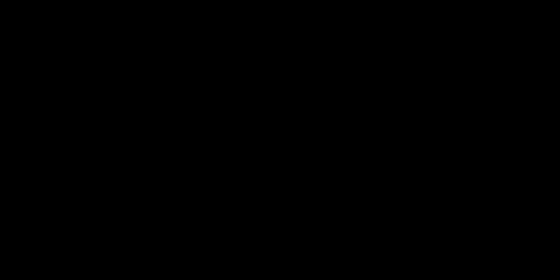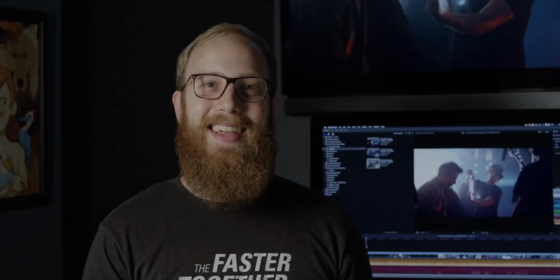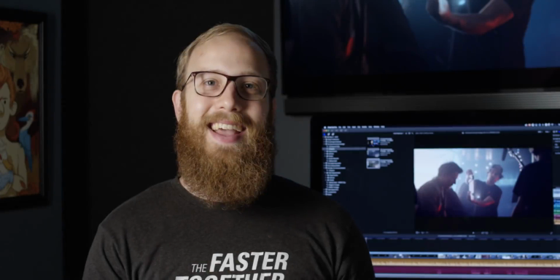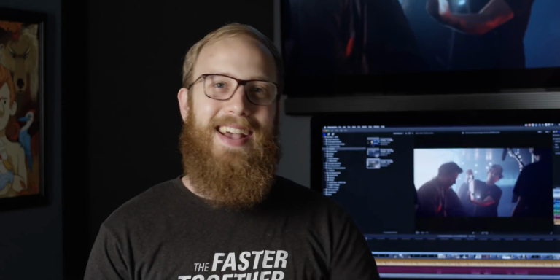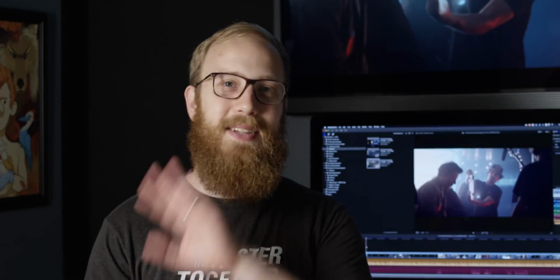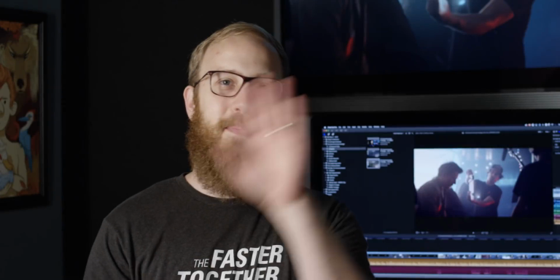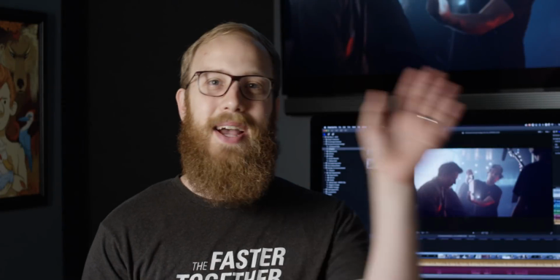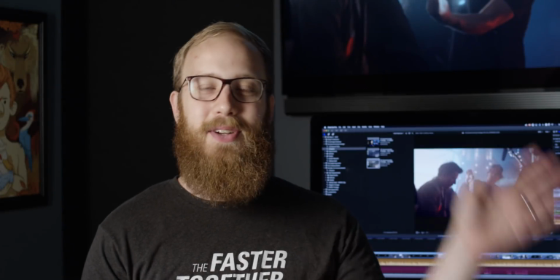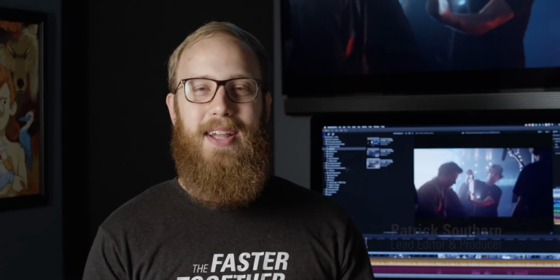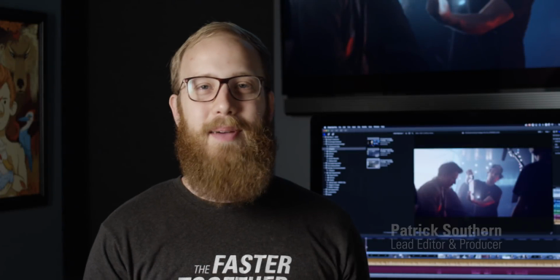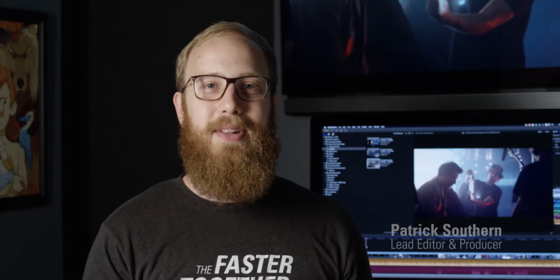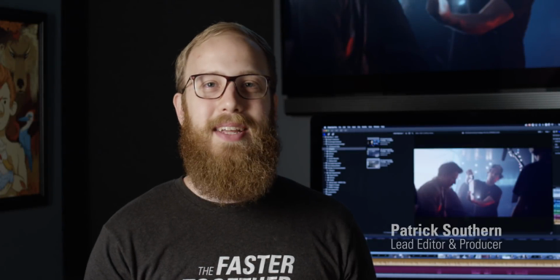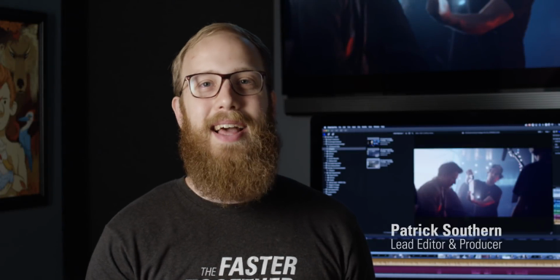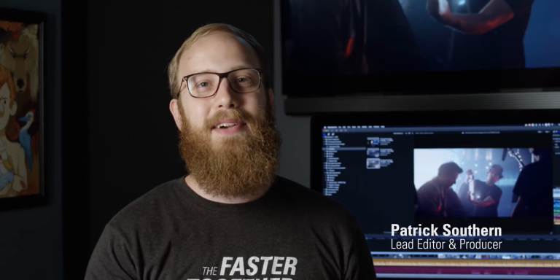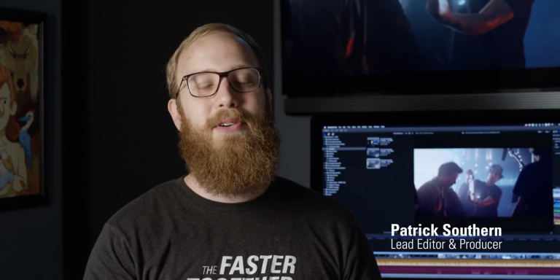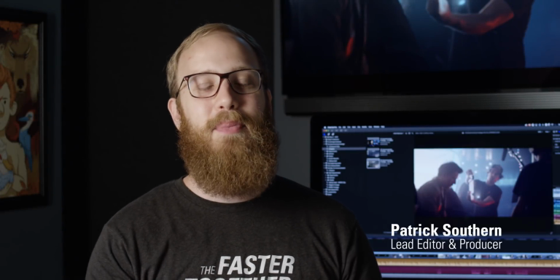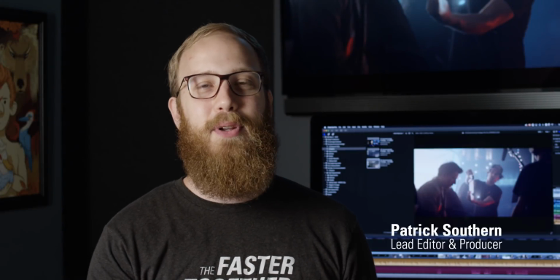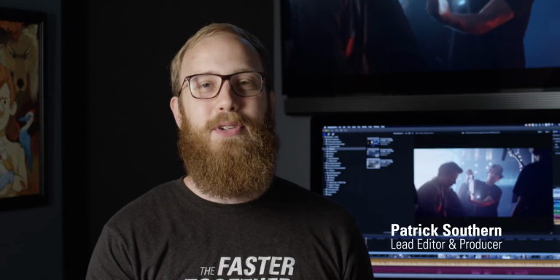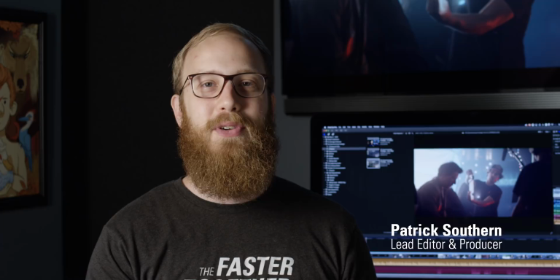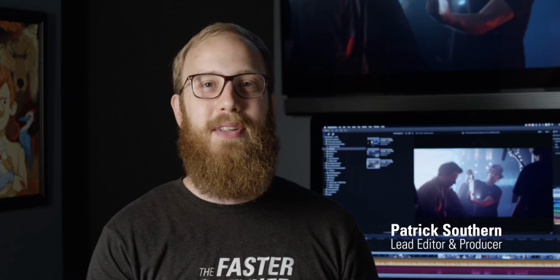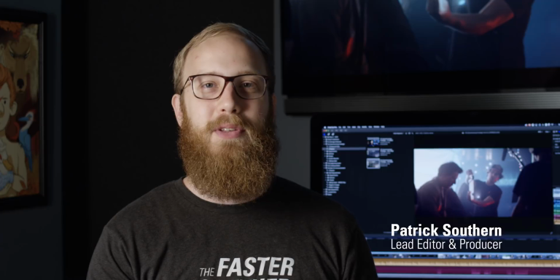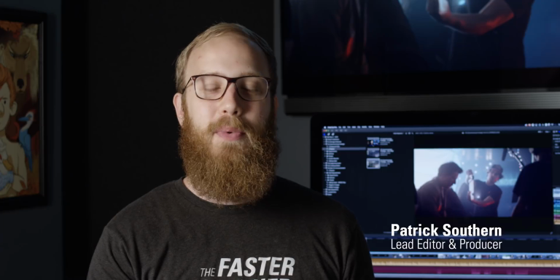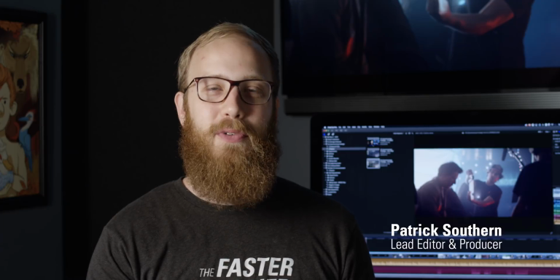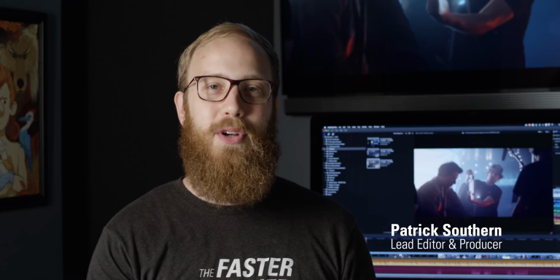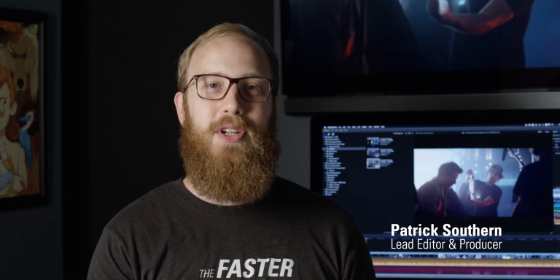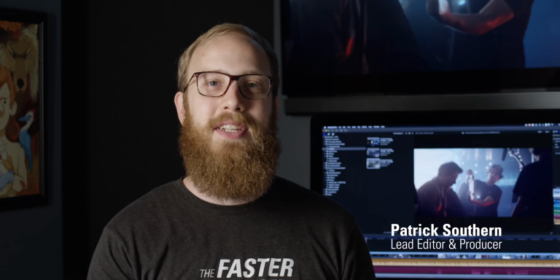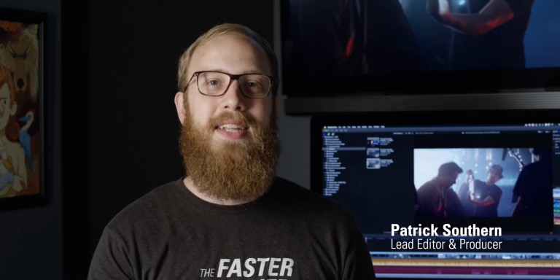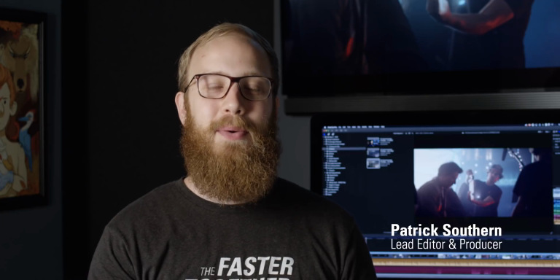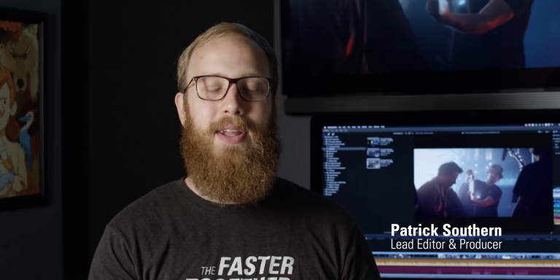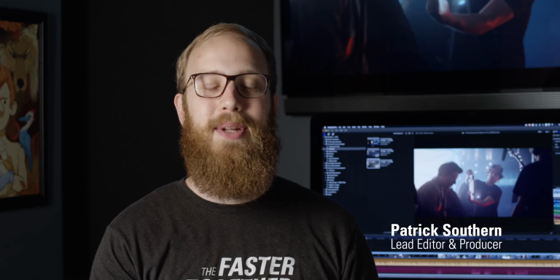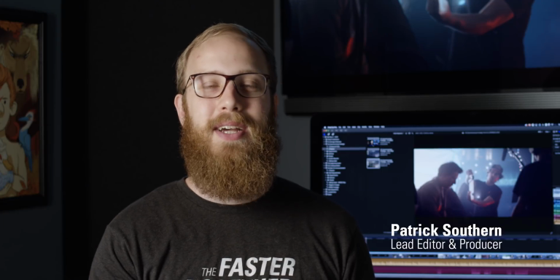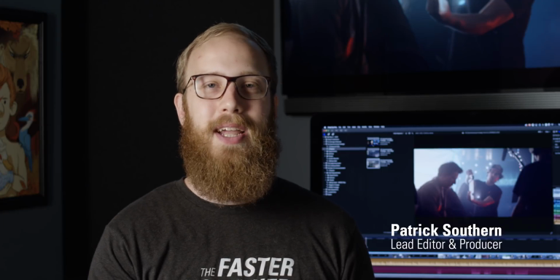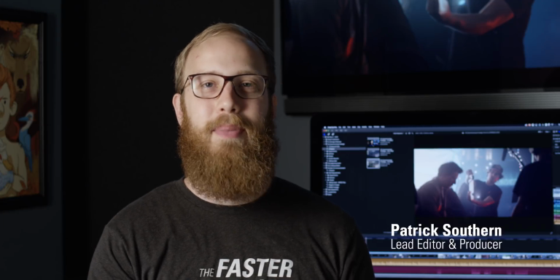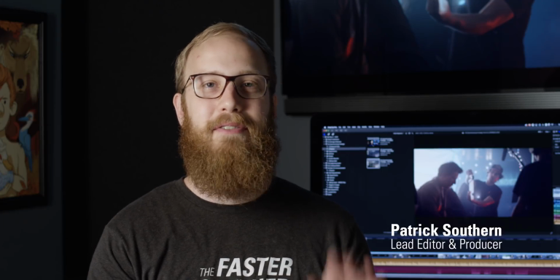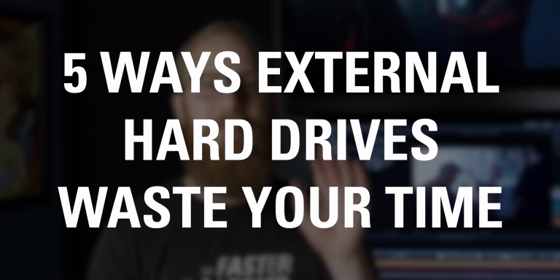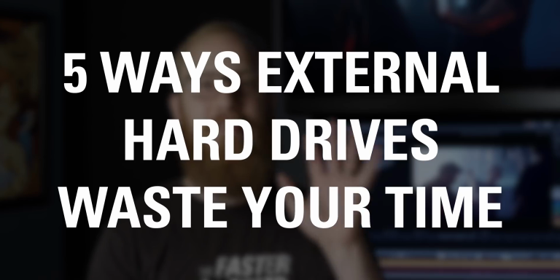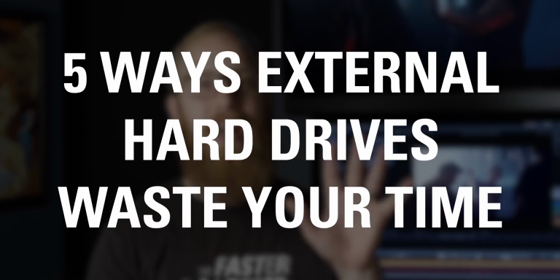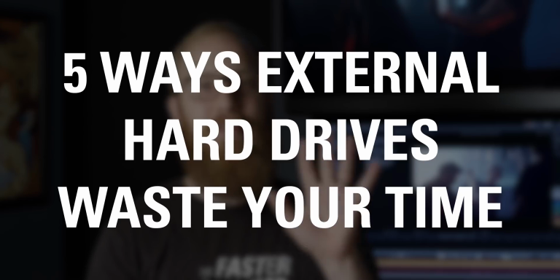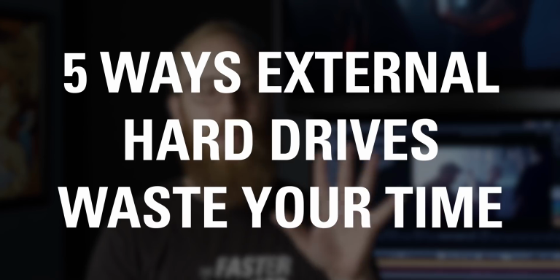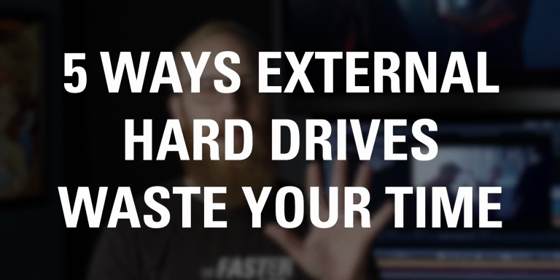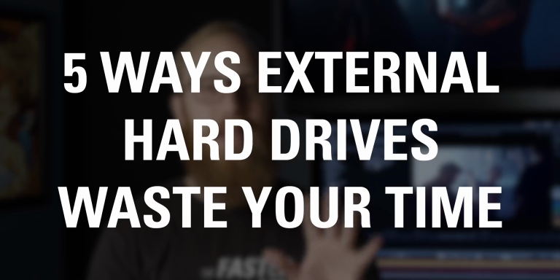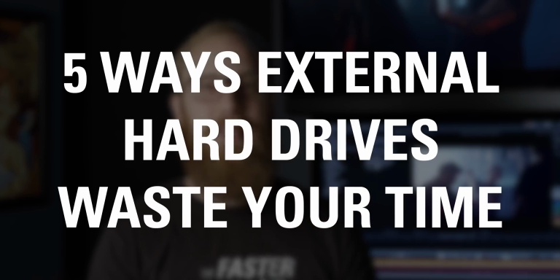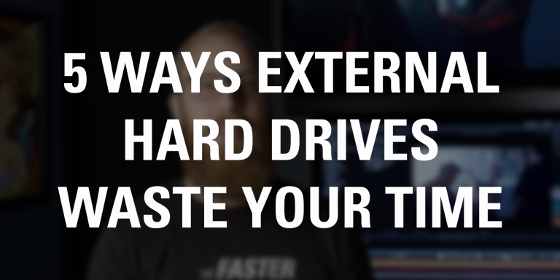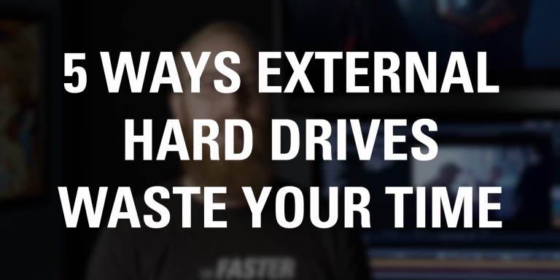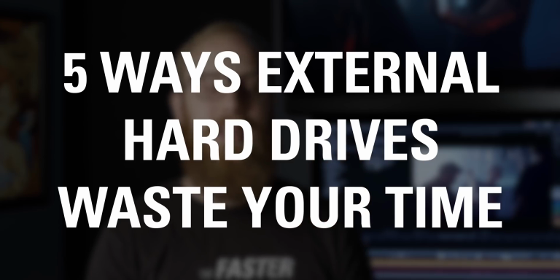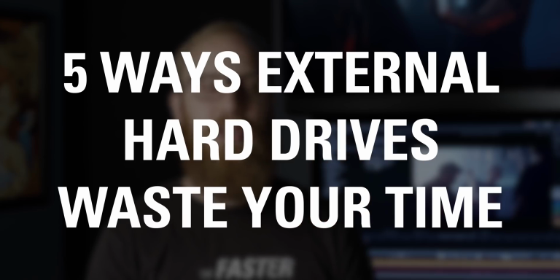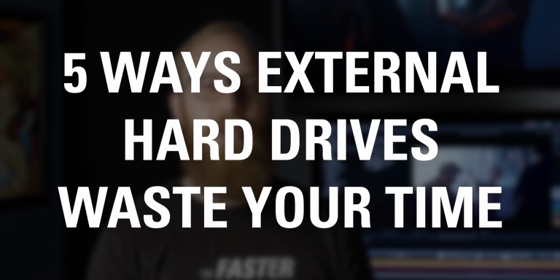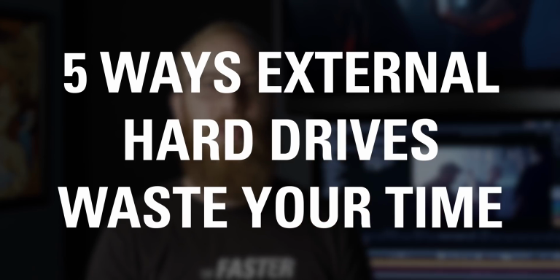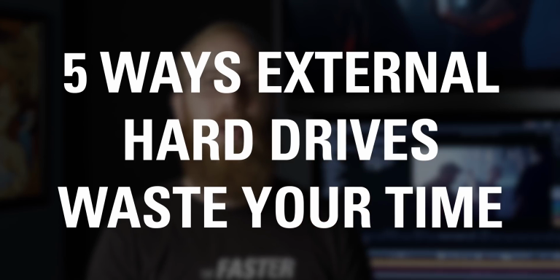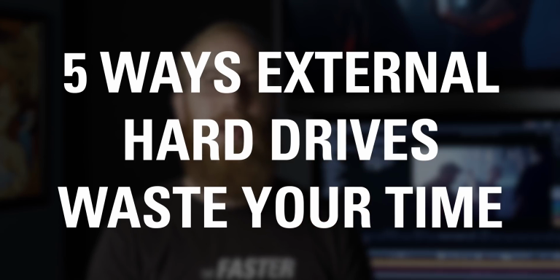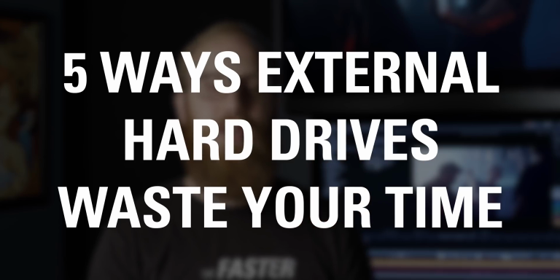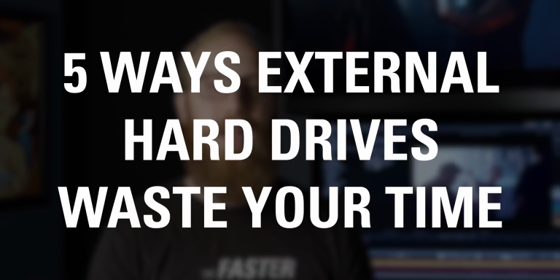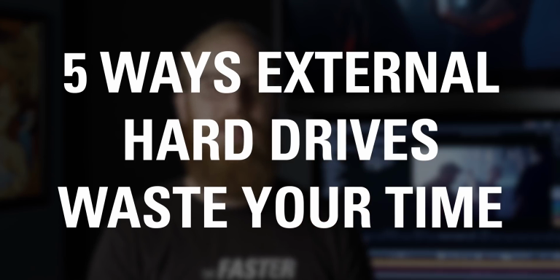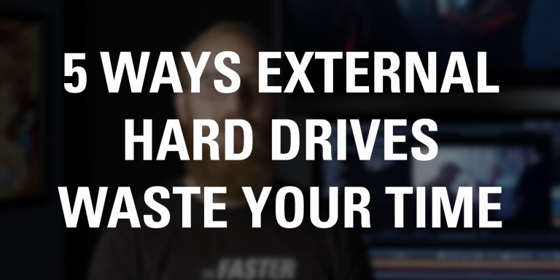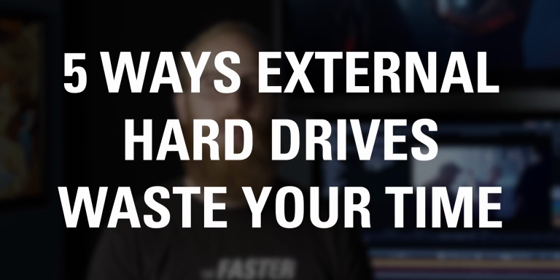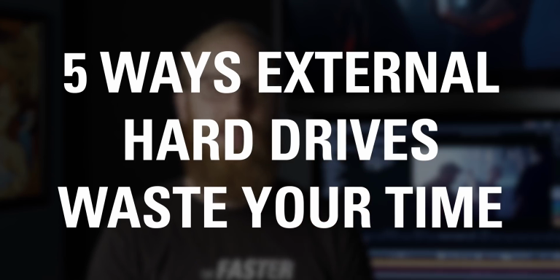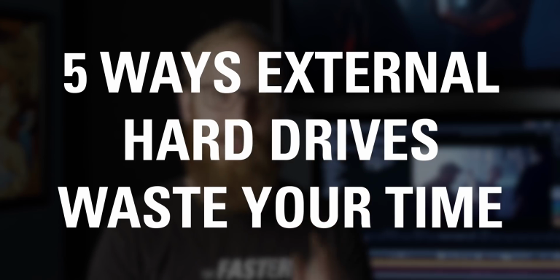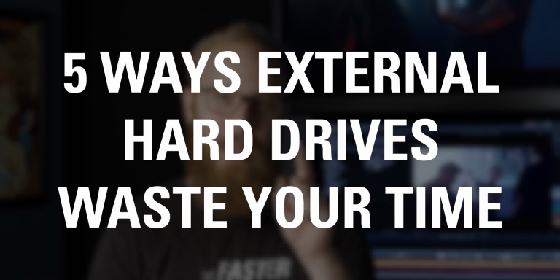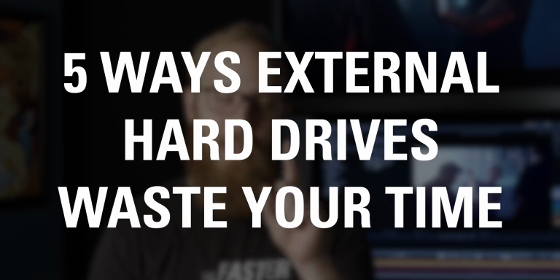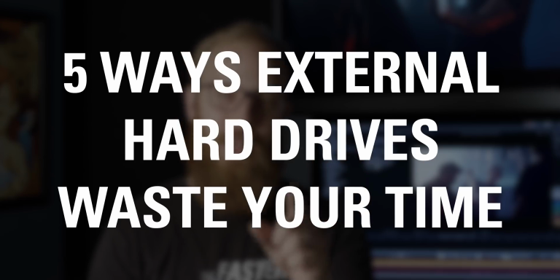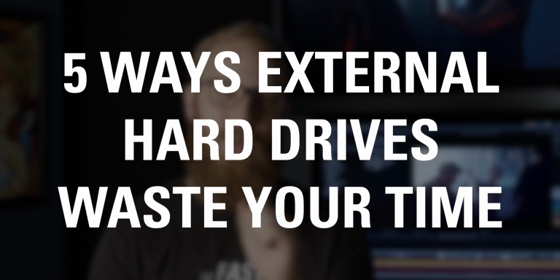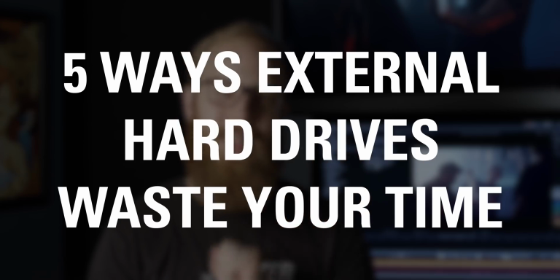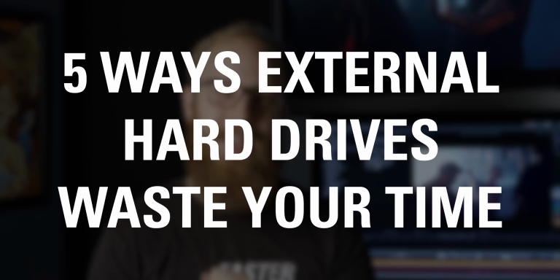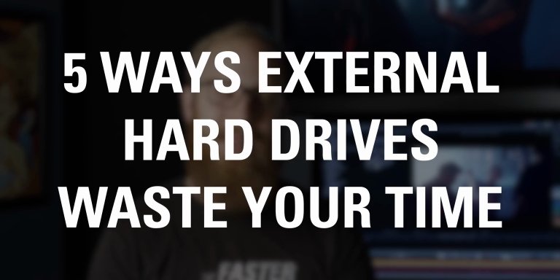Hey guys, I'm Patrick. I'm the lead editor and producer at LumaForge, and today we're going to be talking about five ways that external hard drives waste your time.